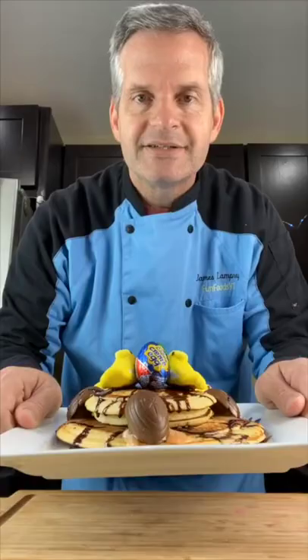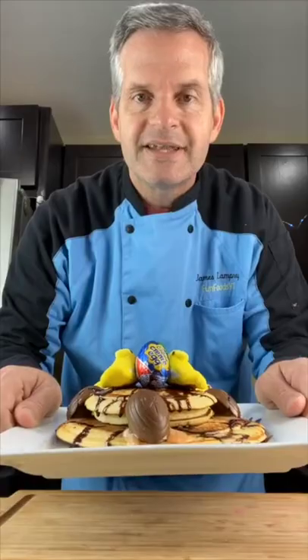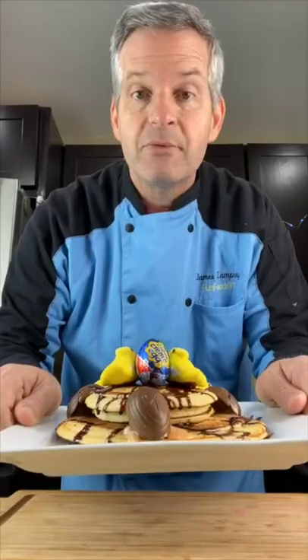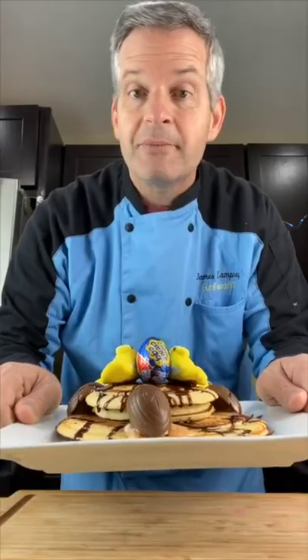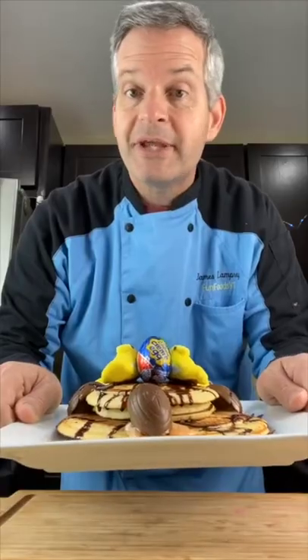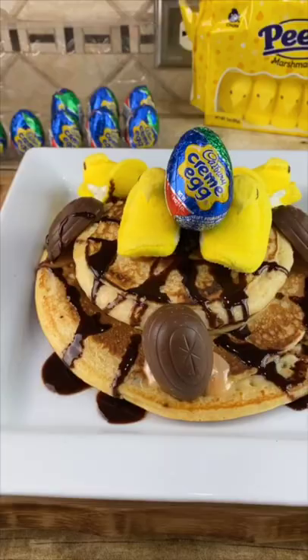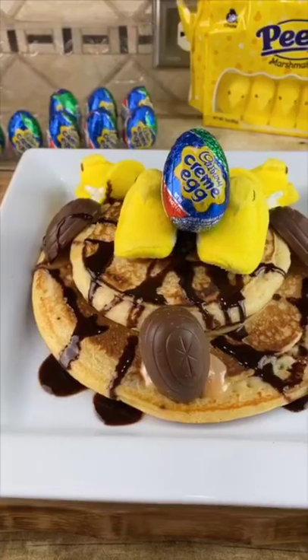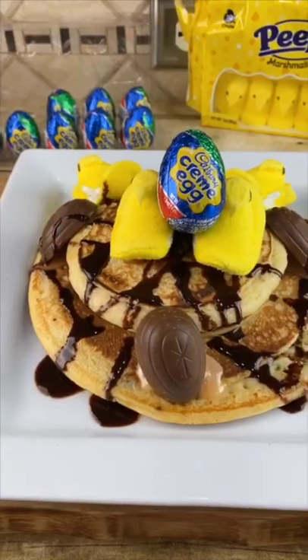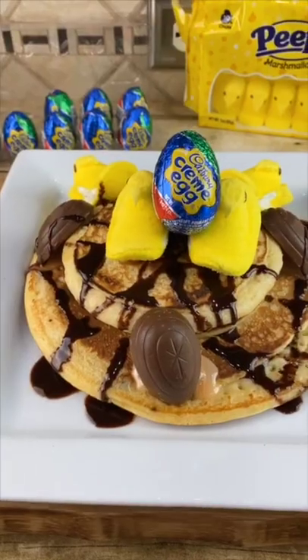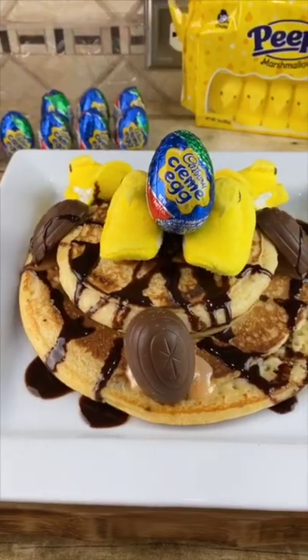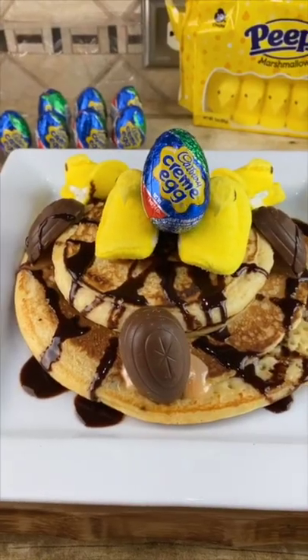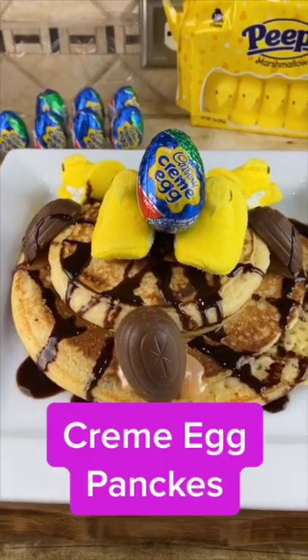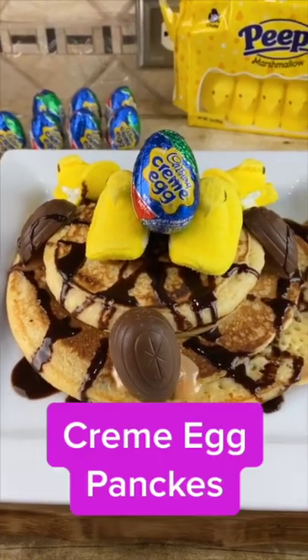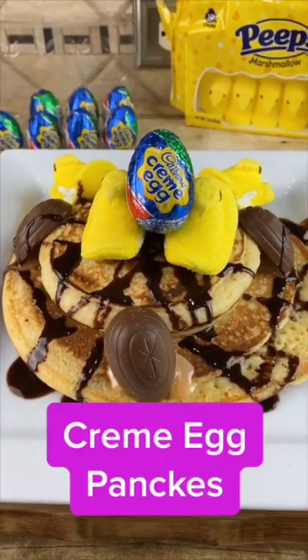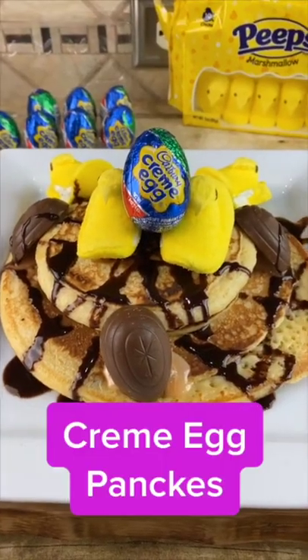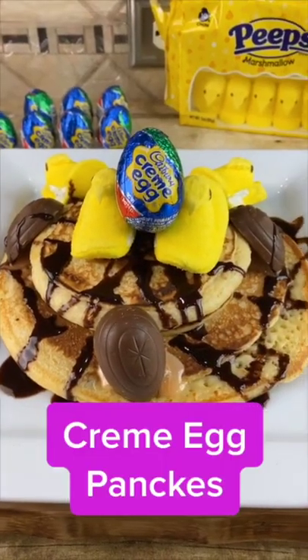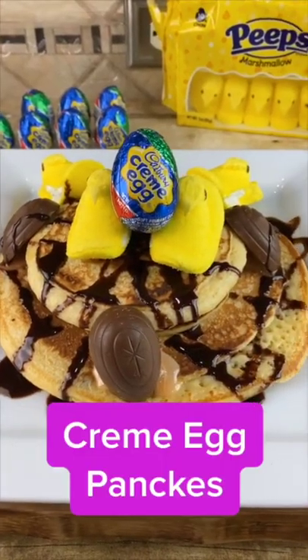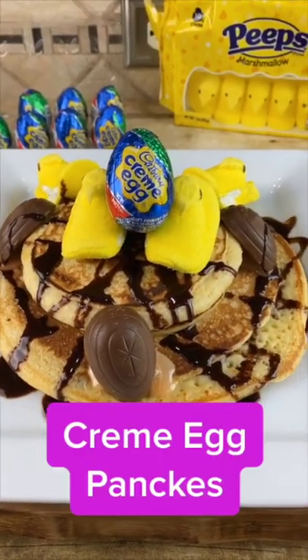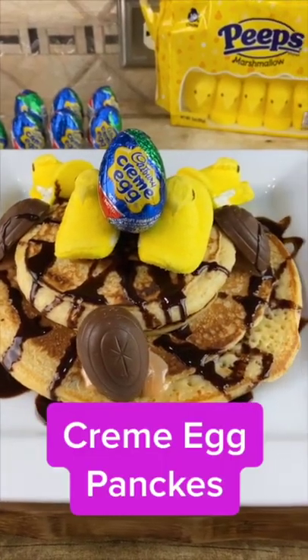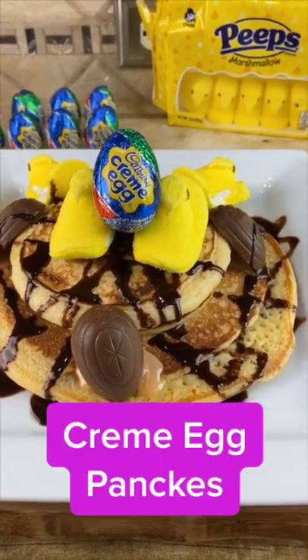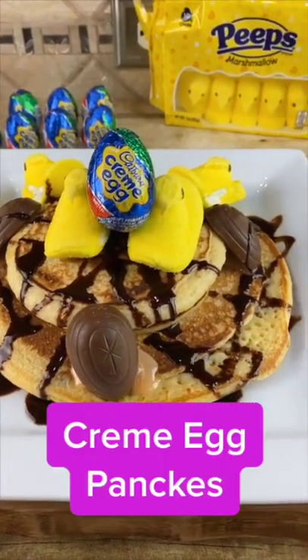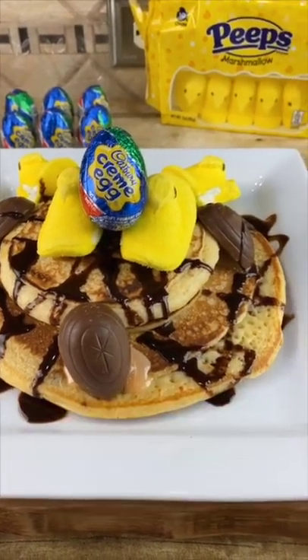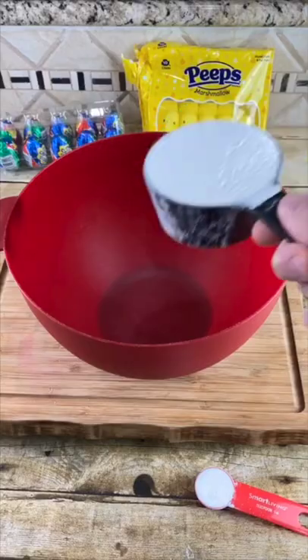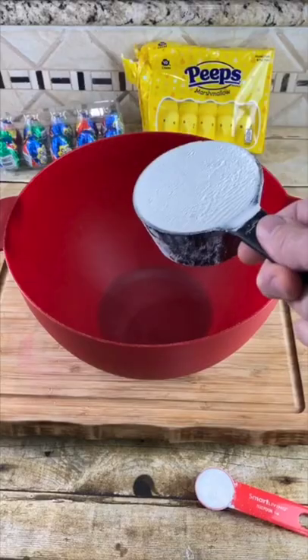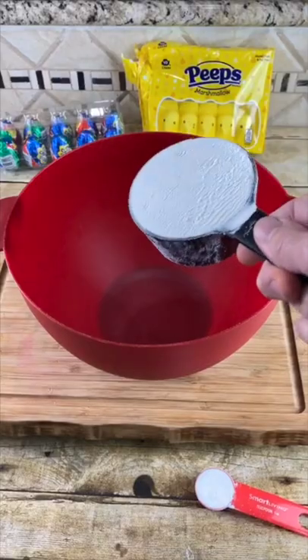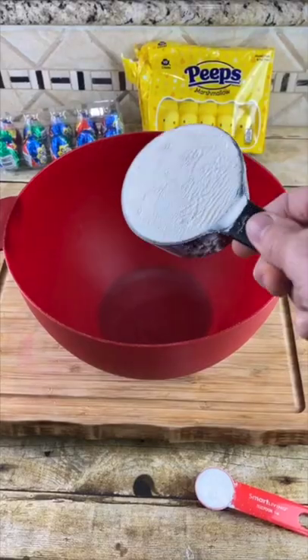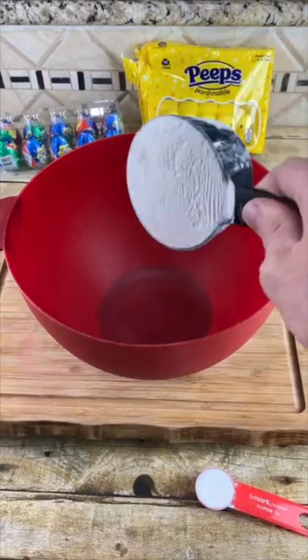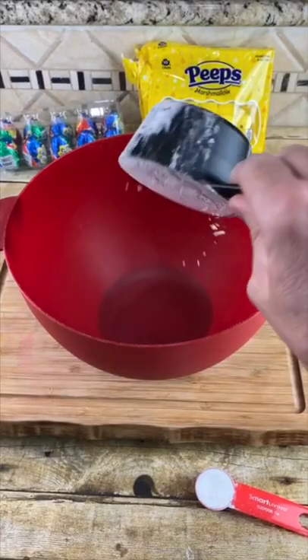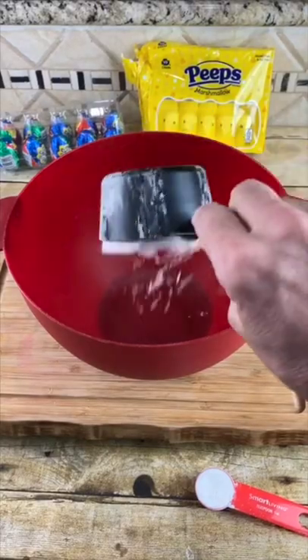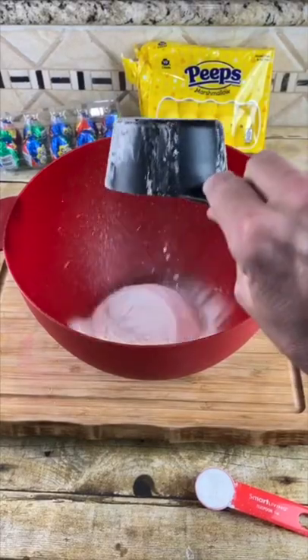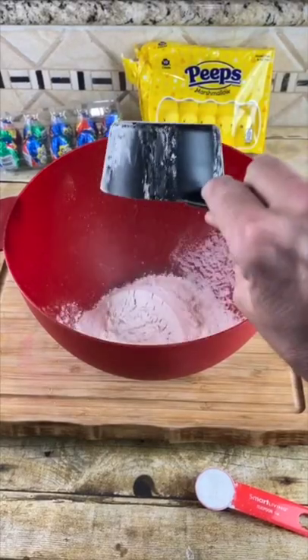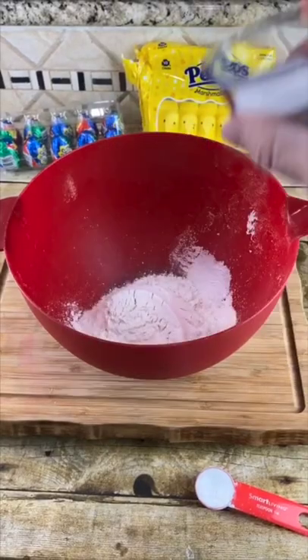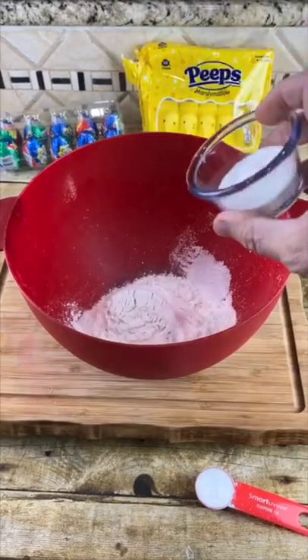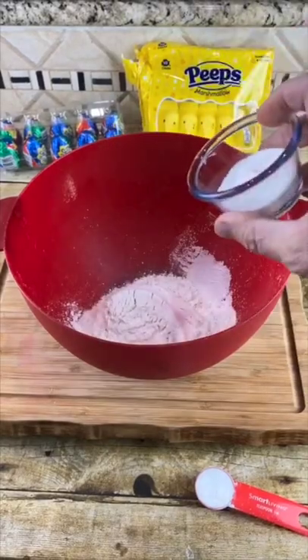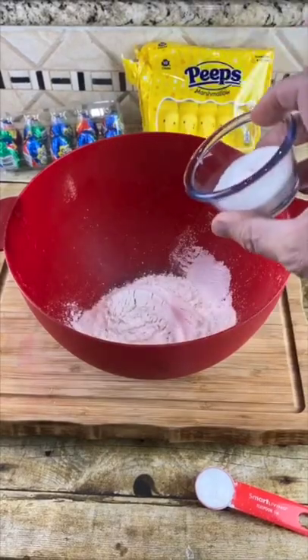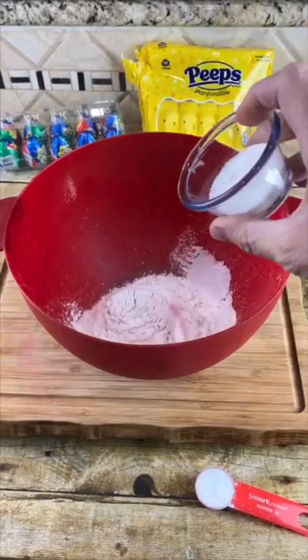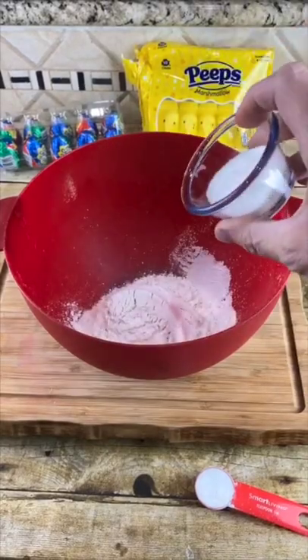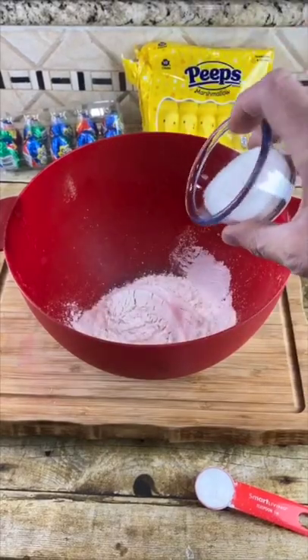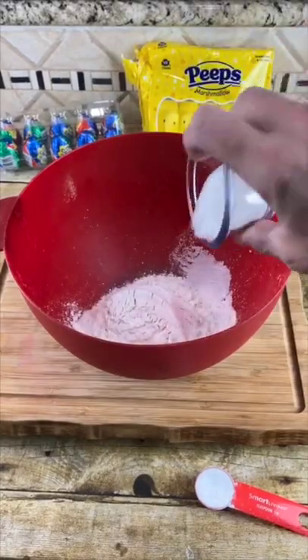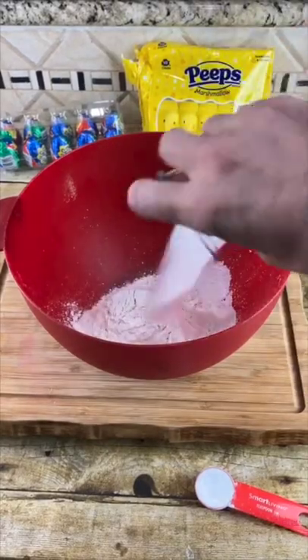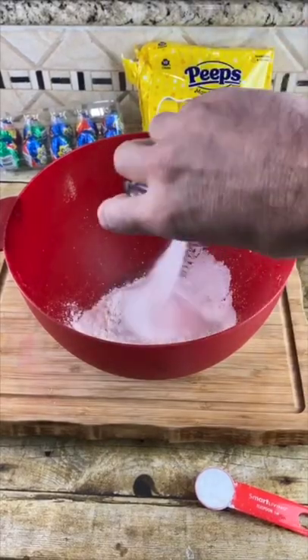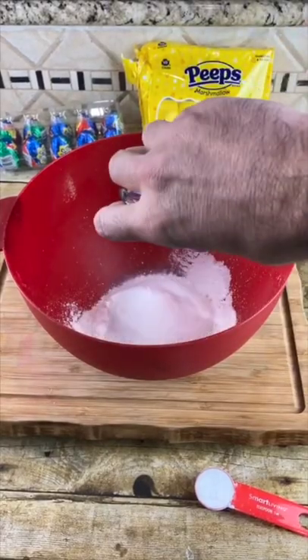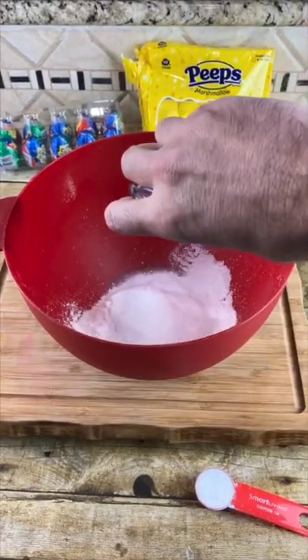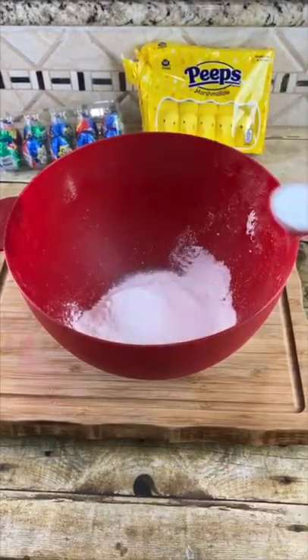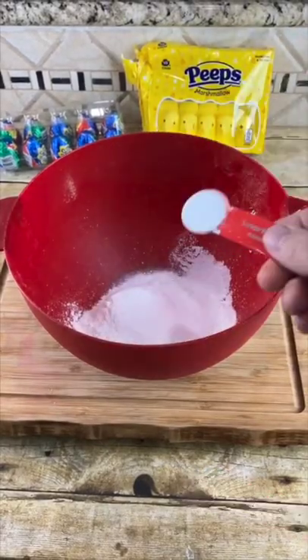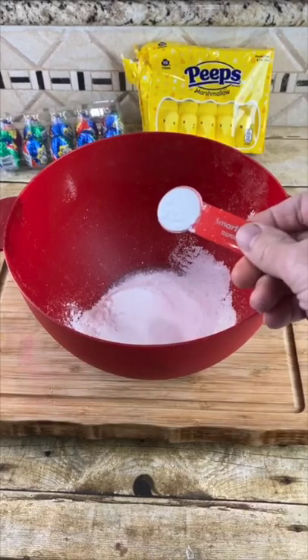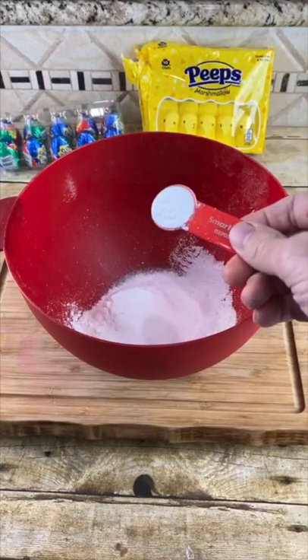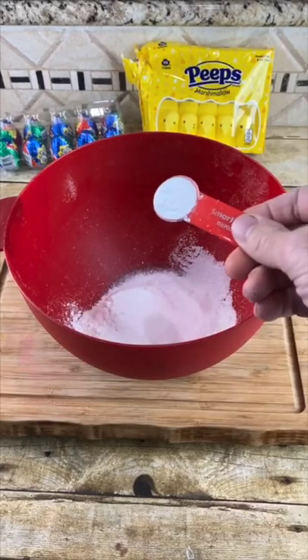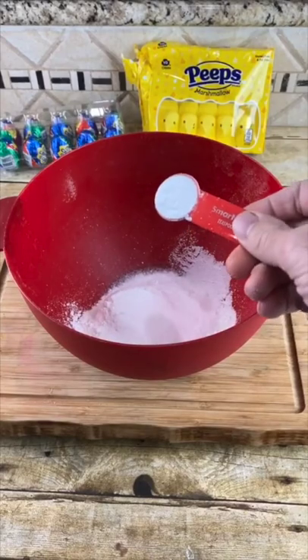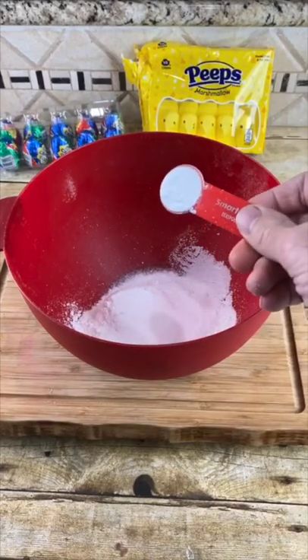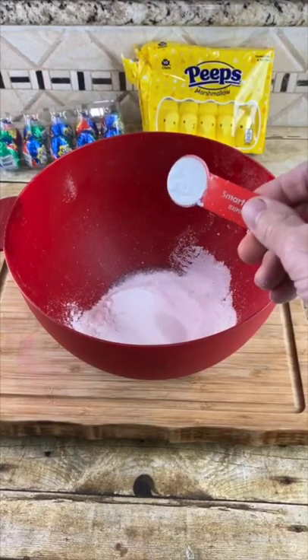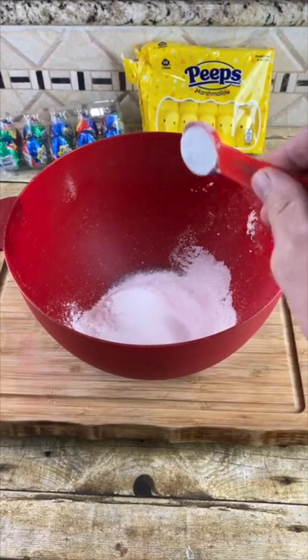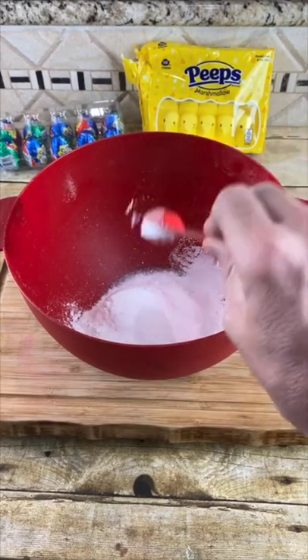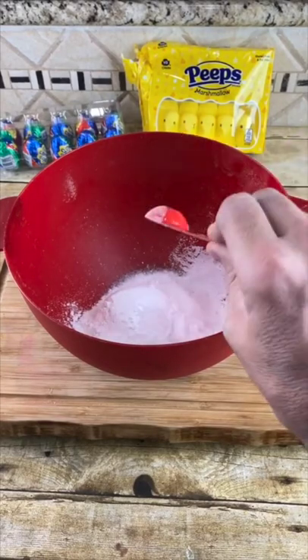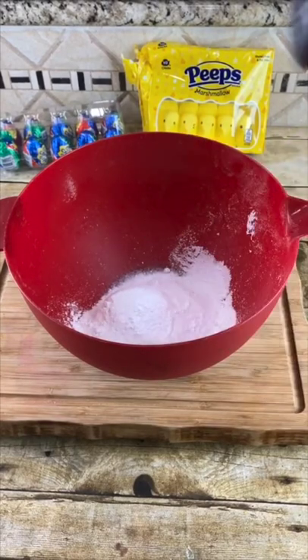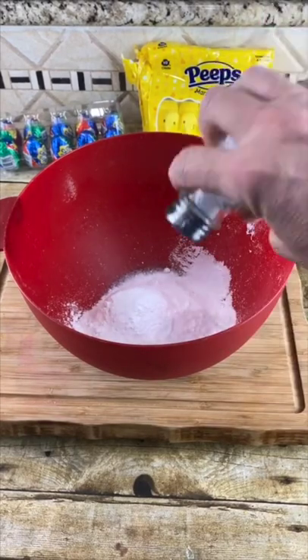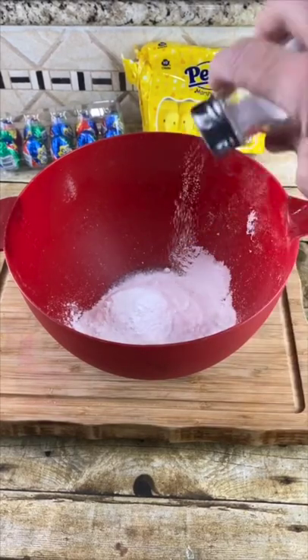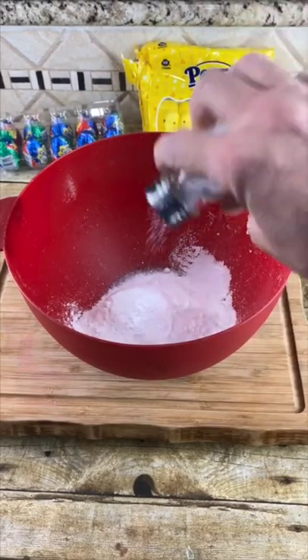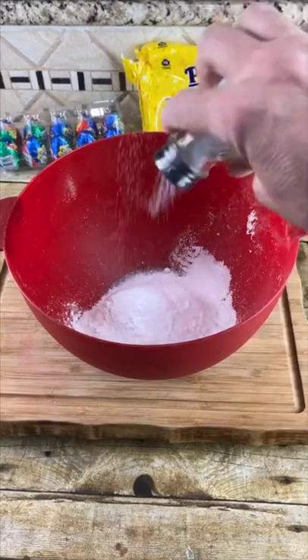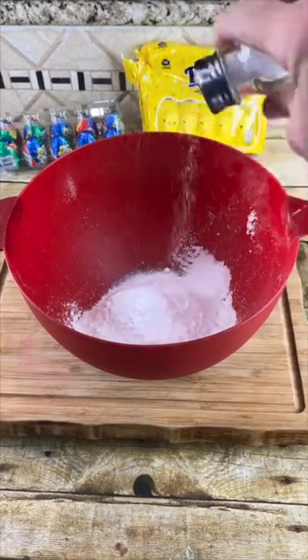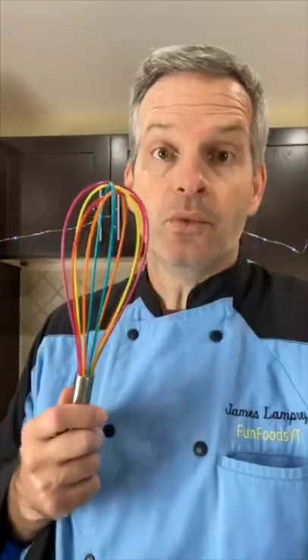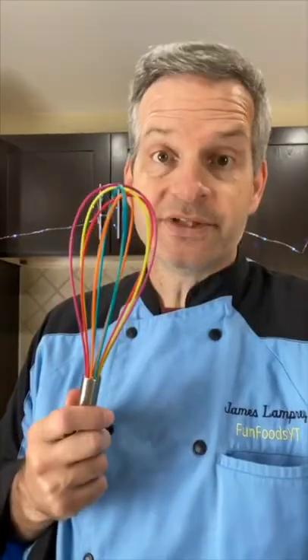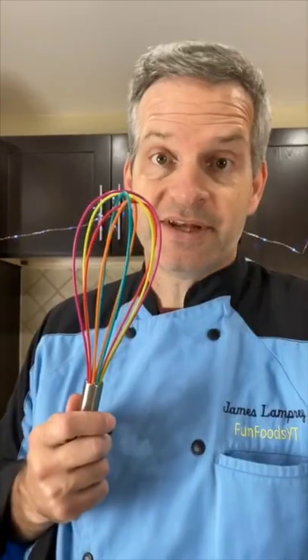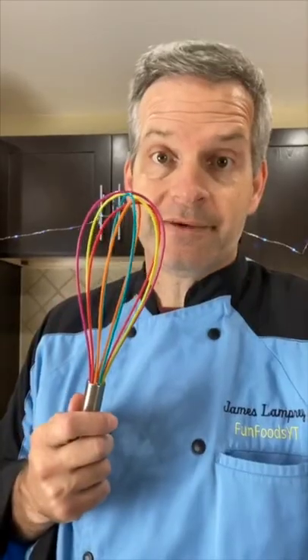Today we're making Creme Eggs and Peeps pancakes. One cup of flour, two tablespoons of sugar, one teaspoon of baking powder, dash of salt. Whisk it up.